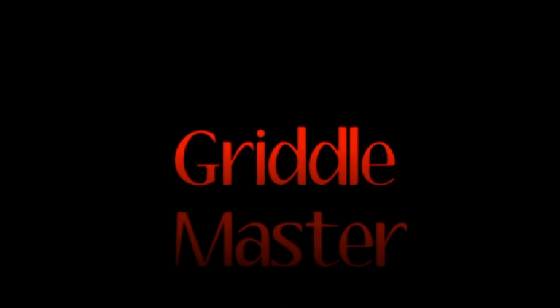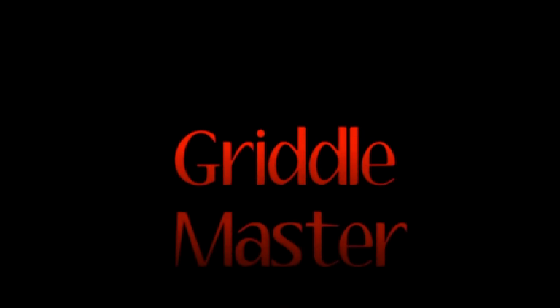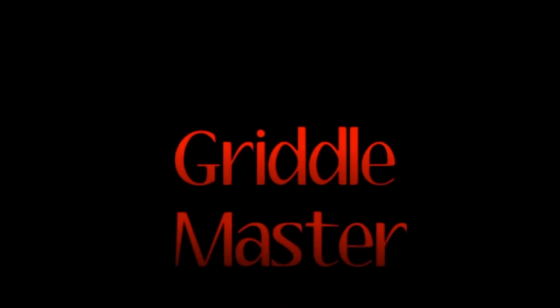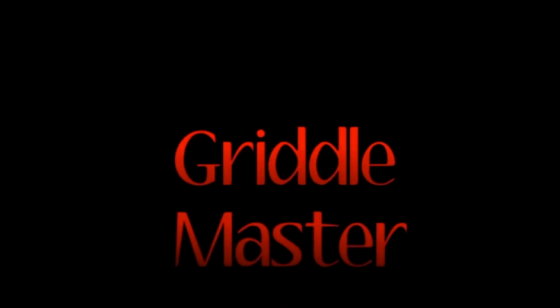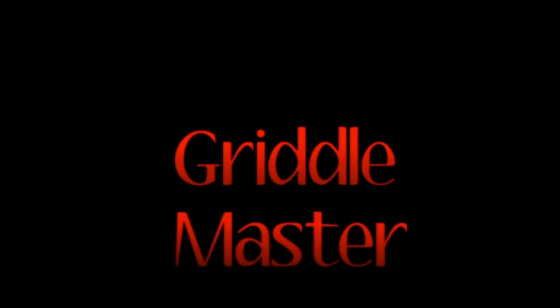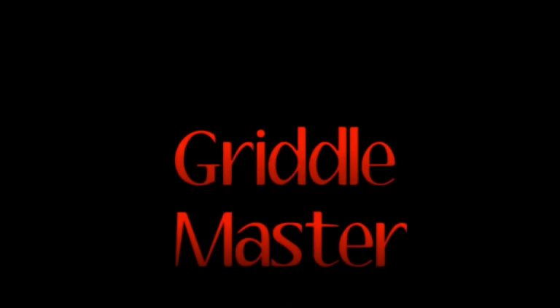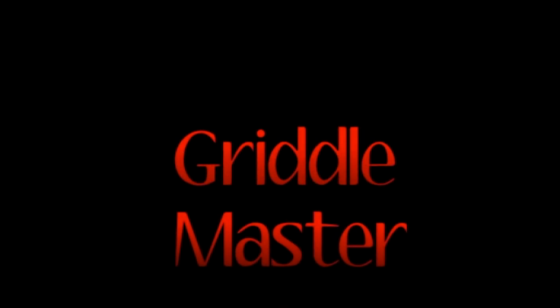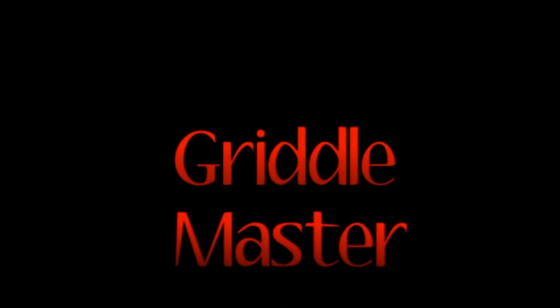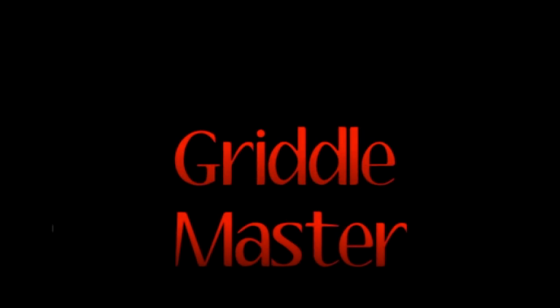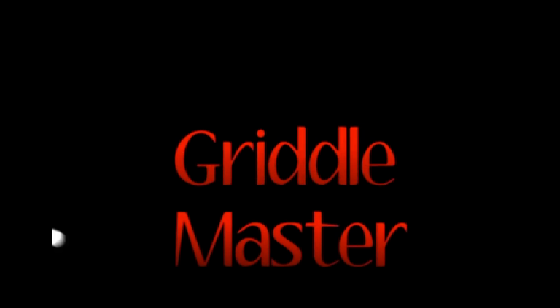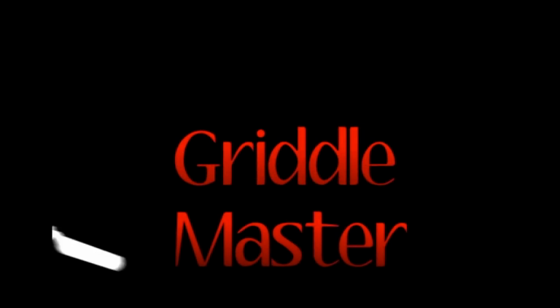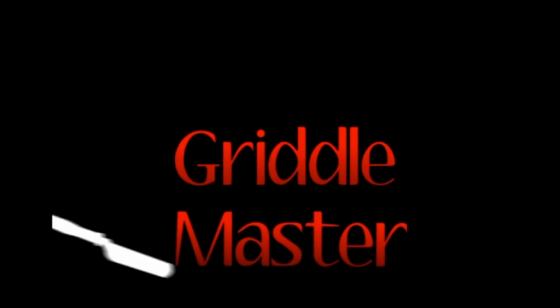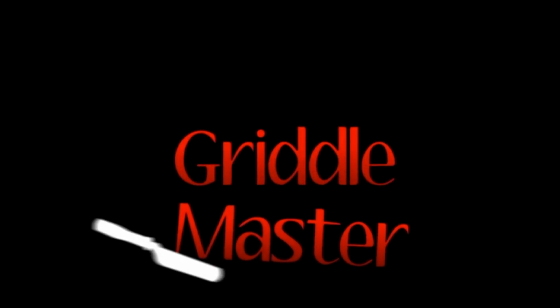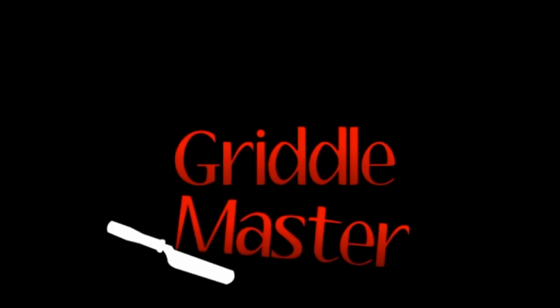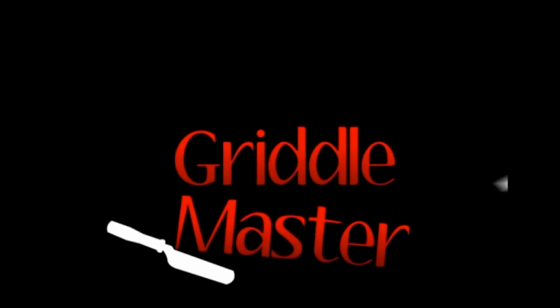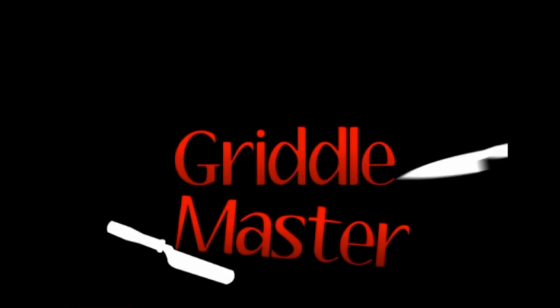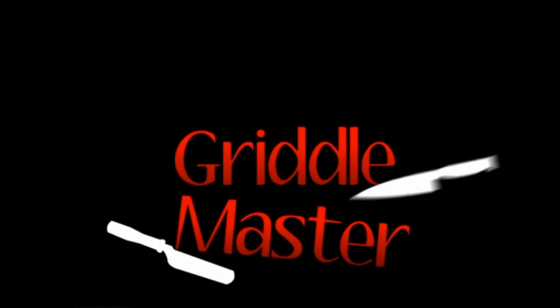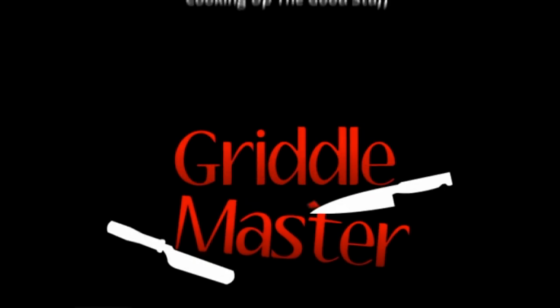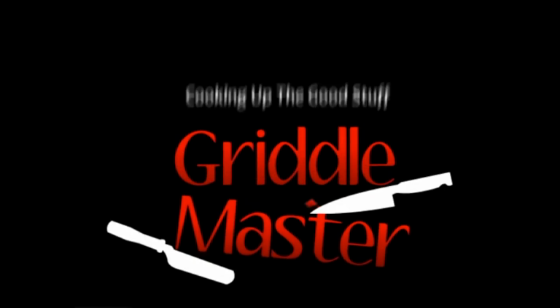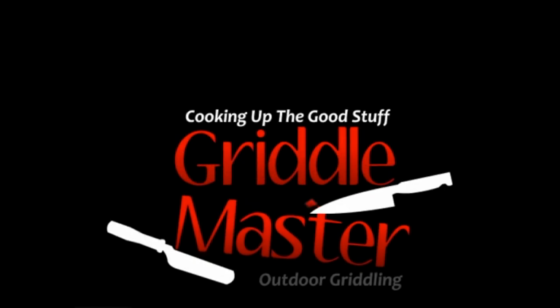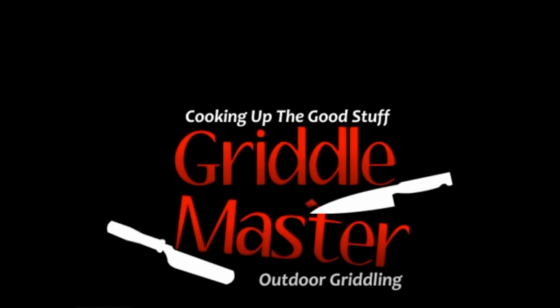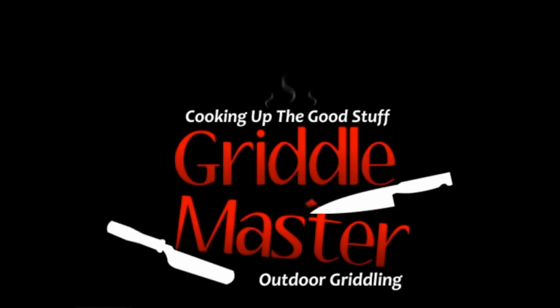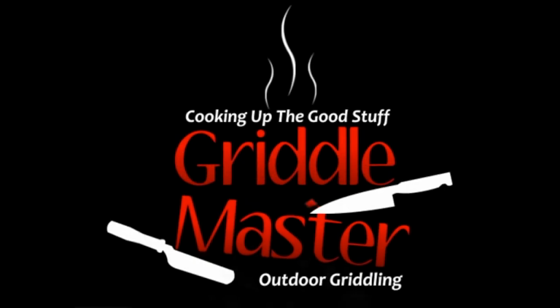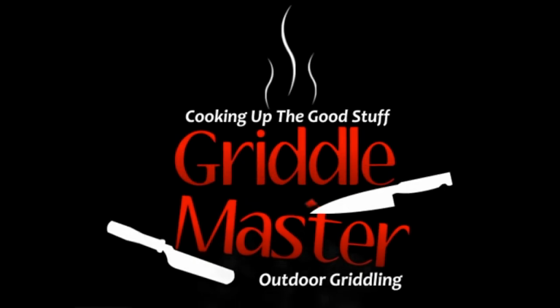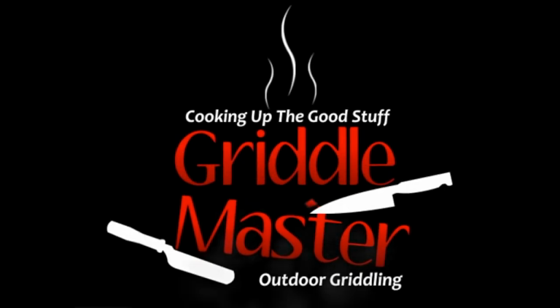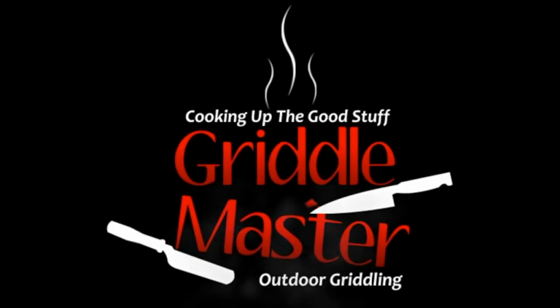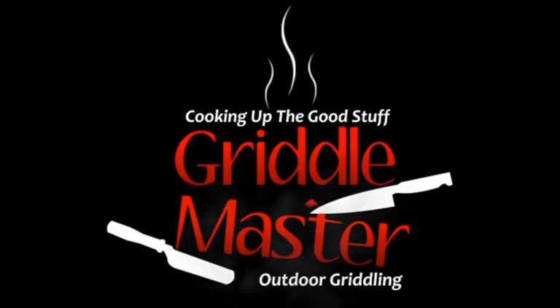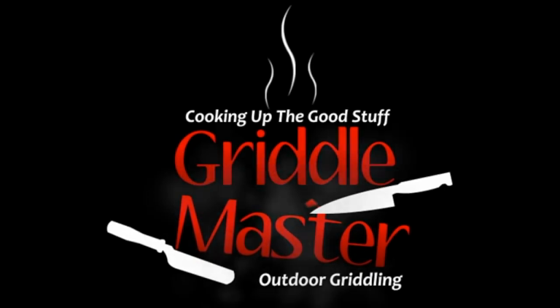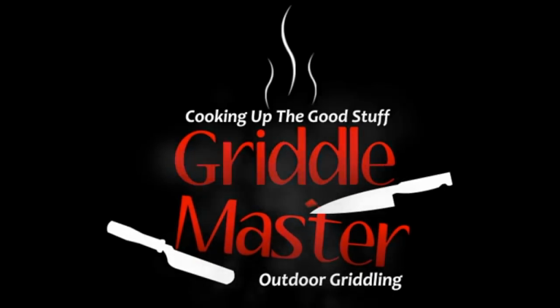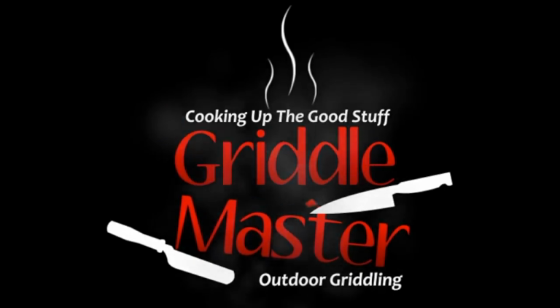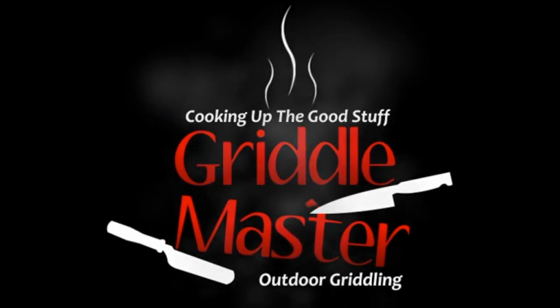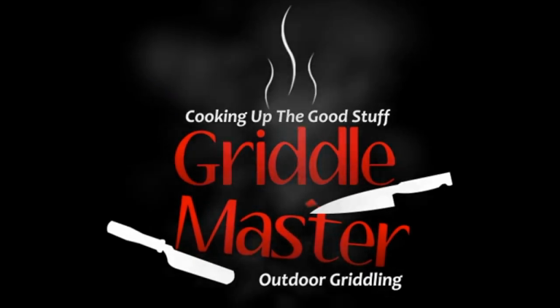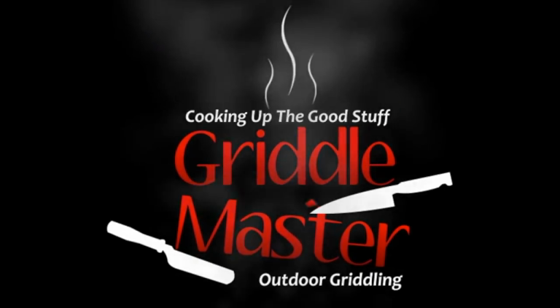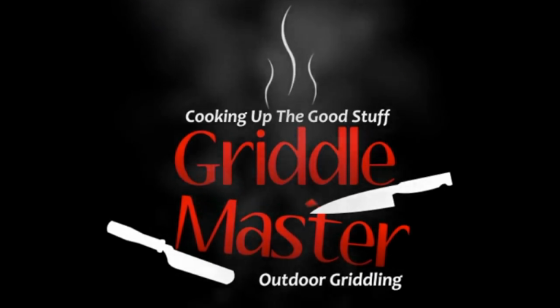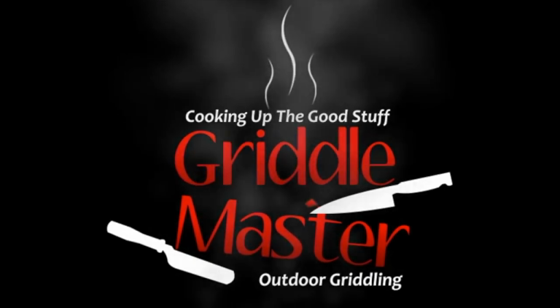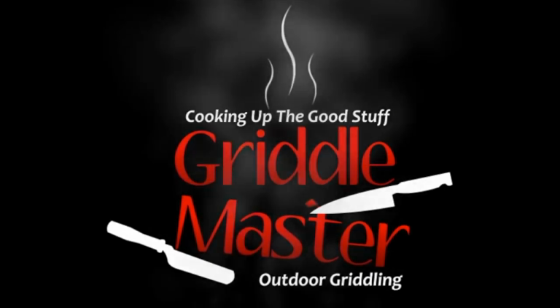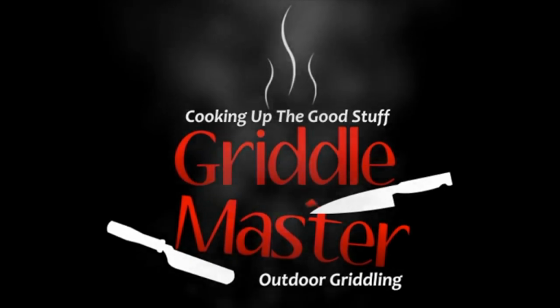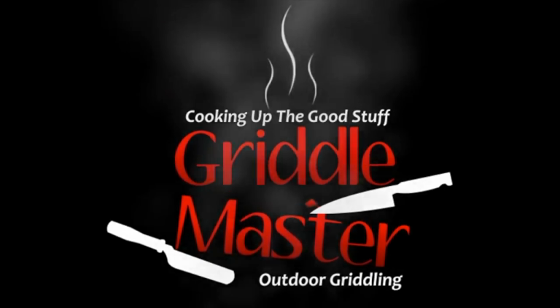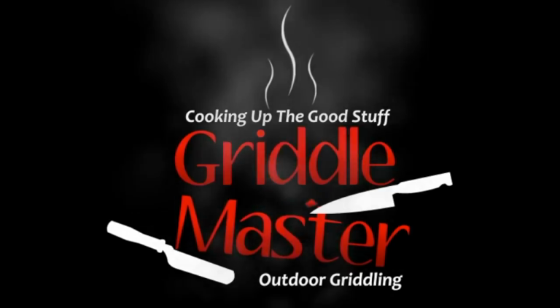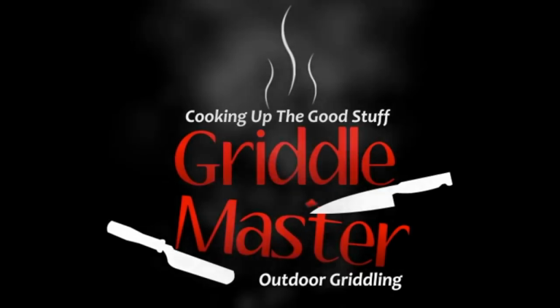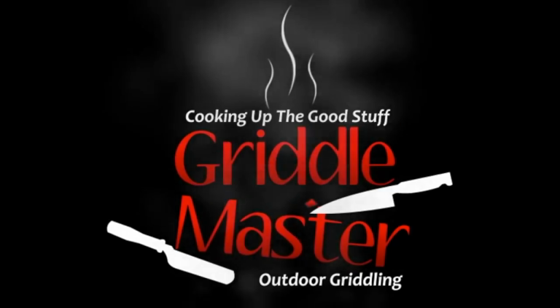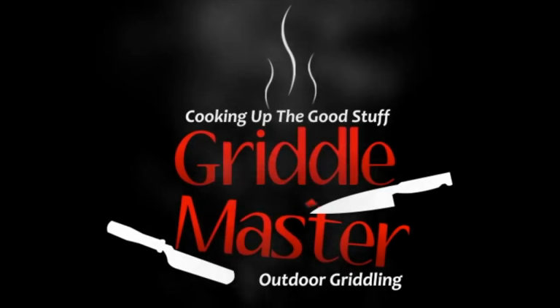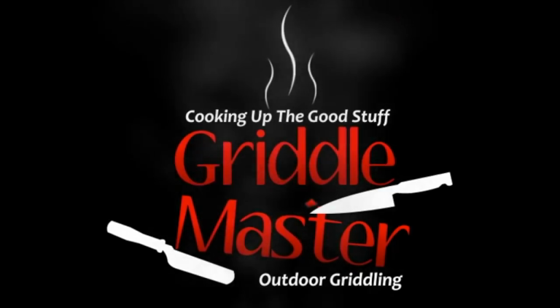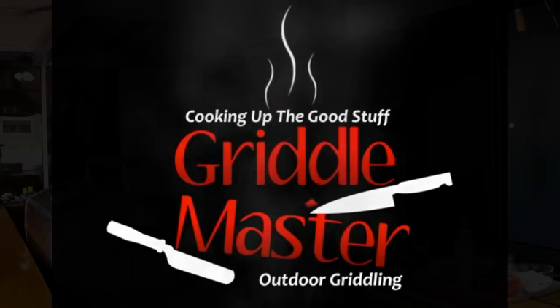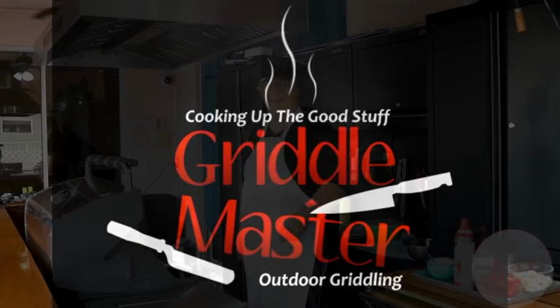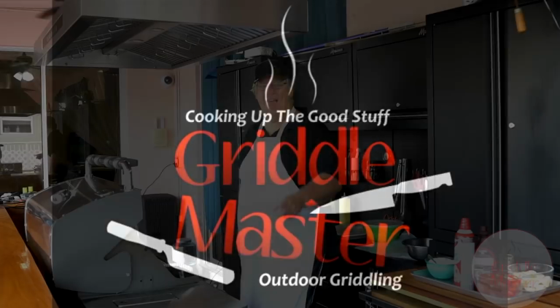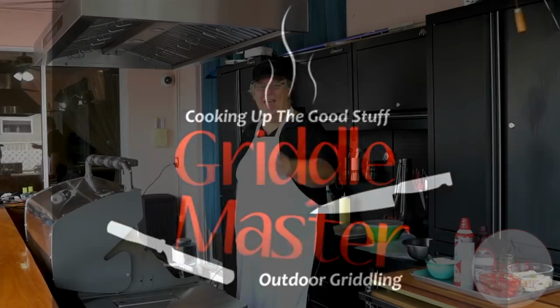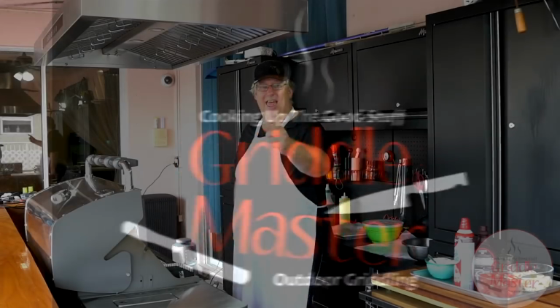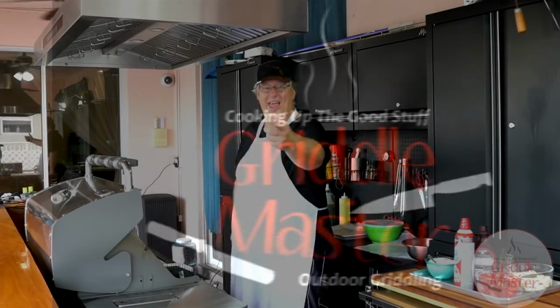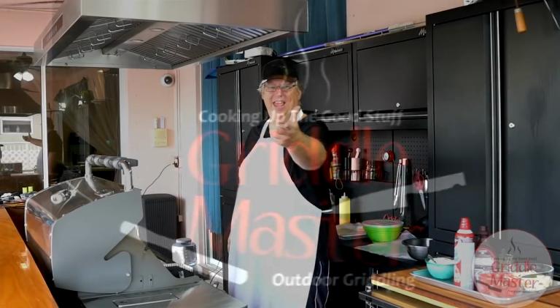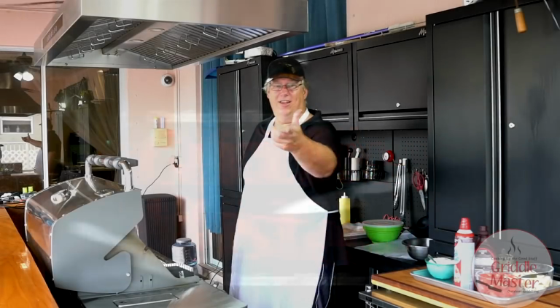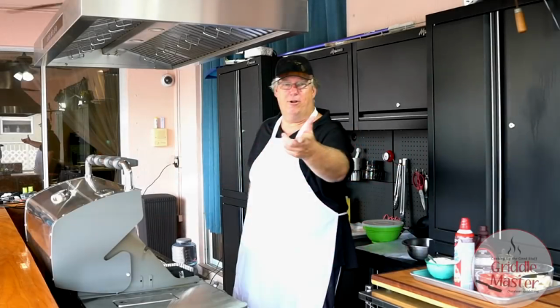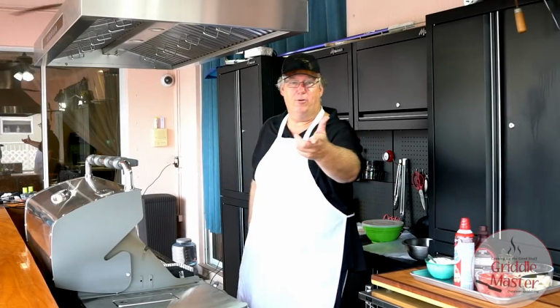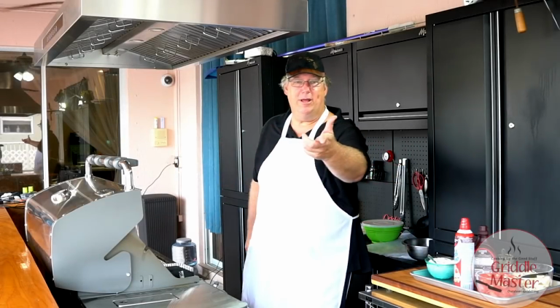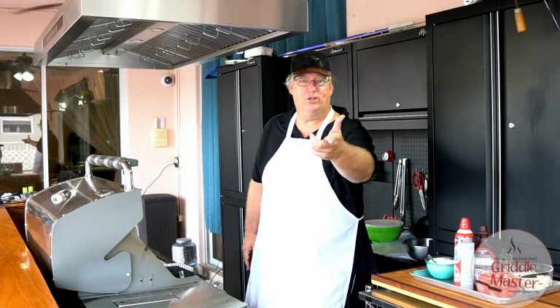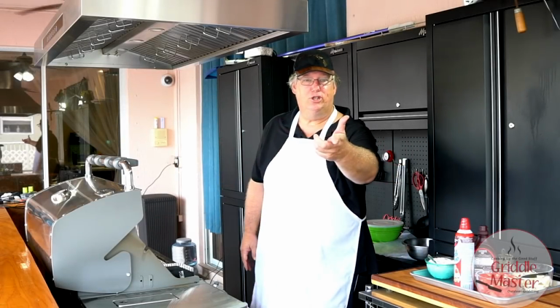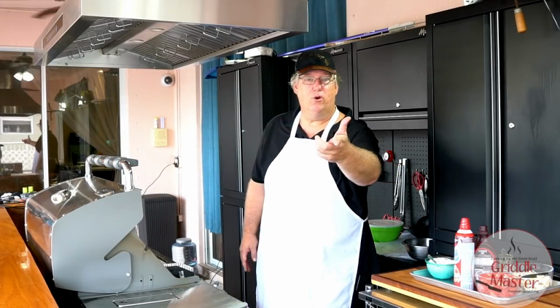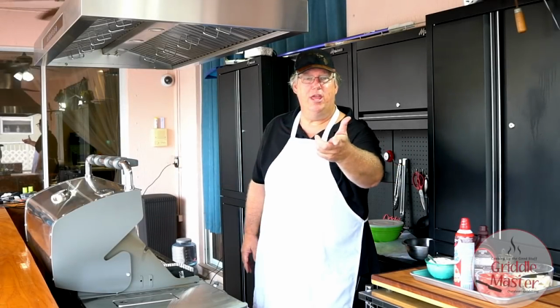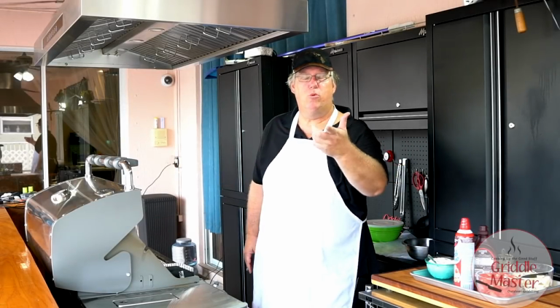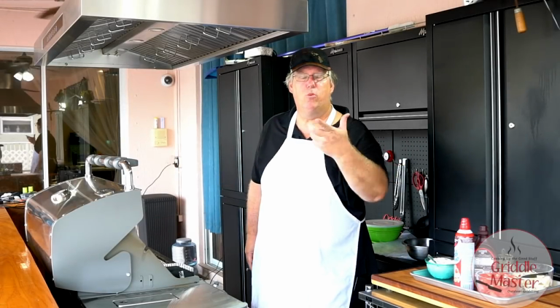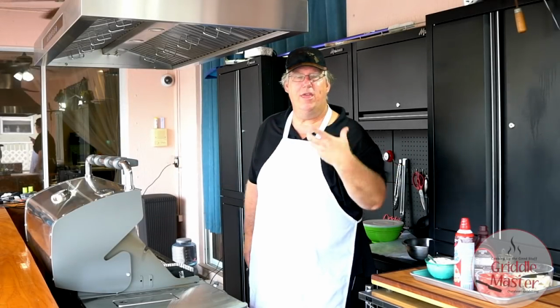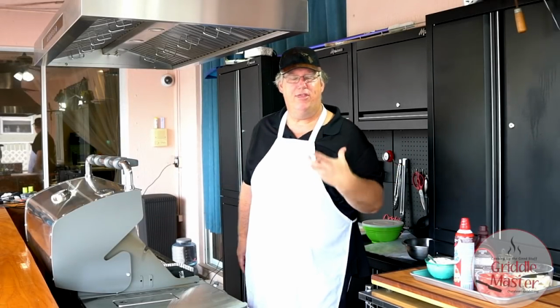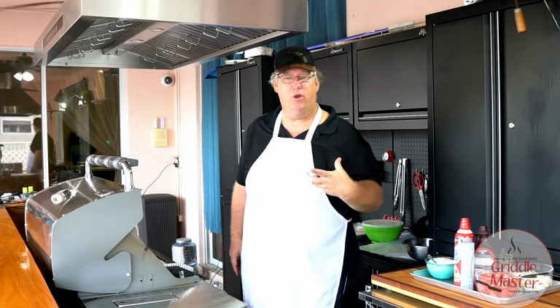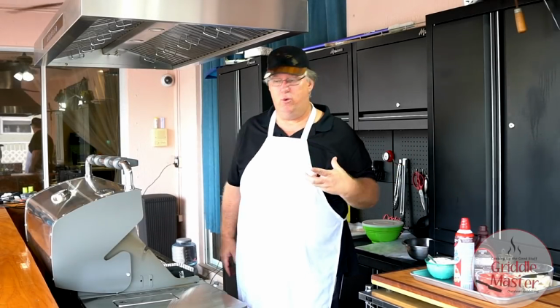Griddle Master. Cooking up the good stuff. Hey, Griddle Master Joe here with you.